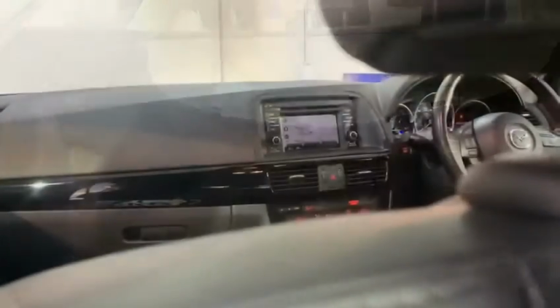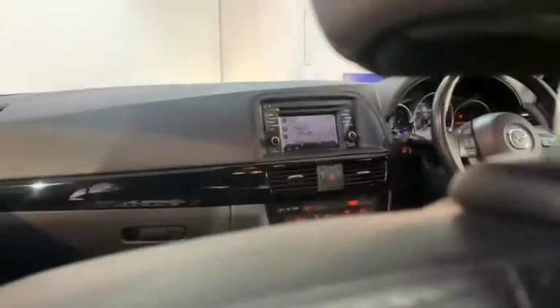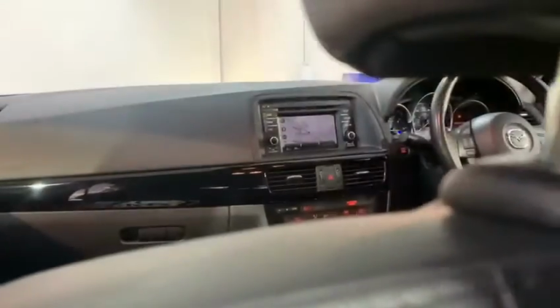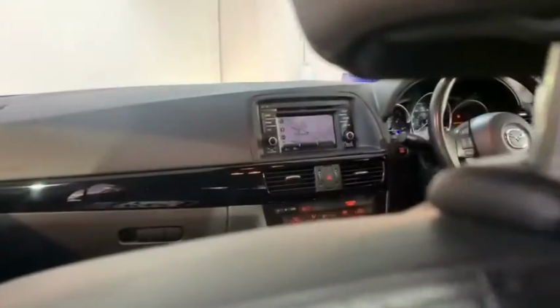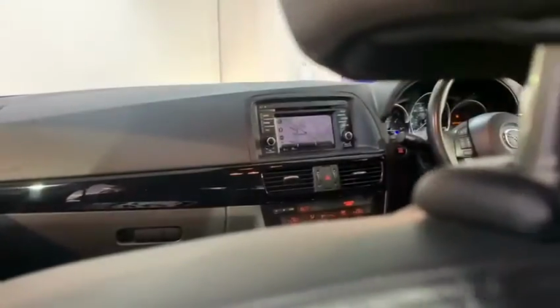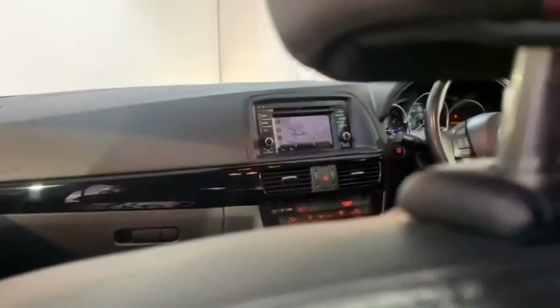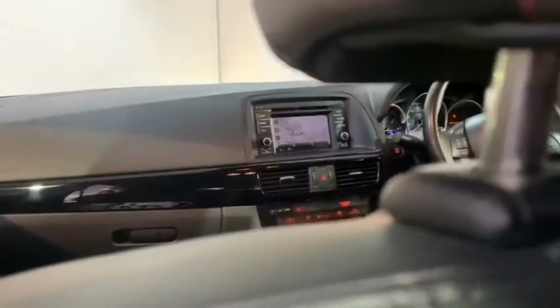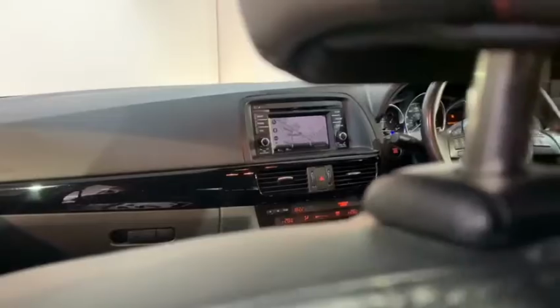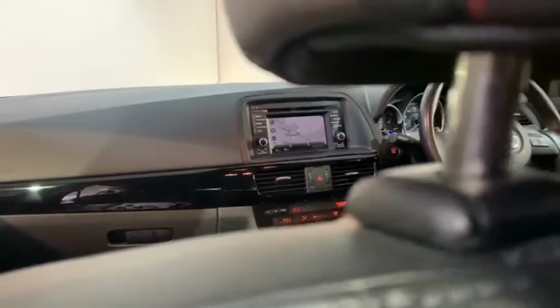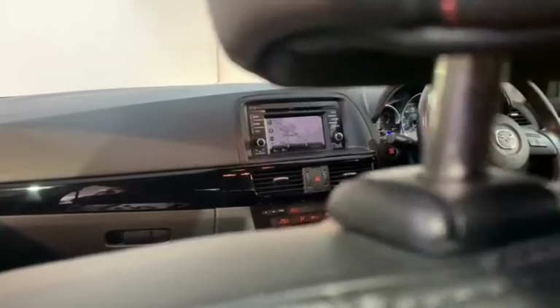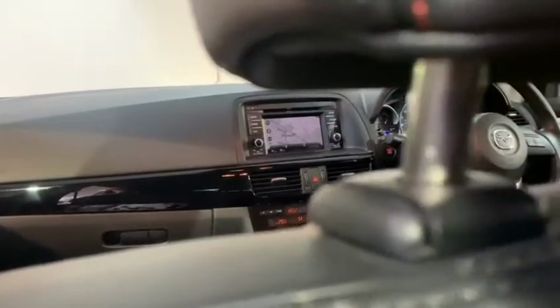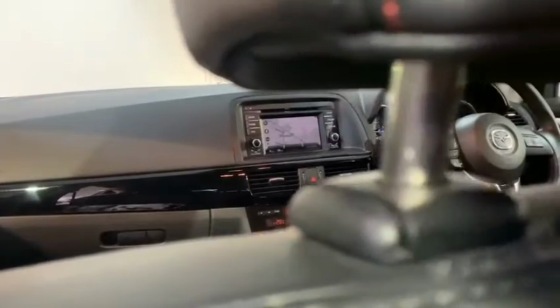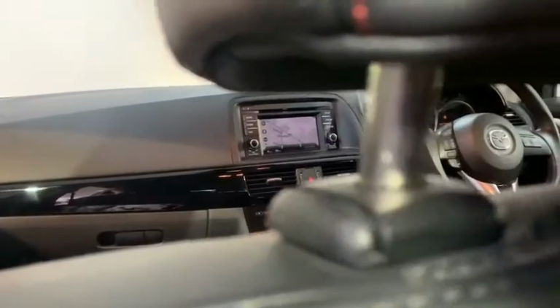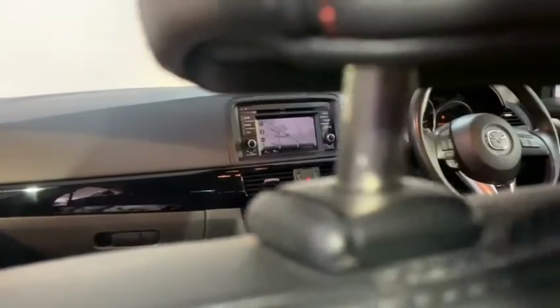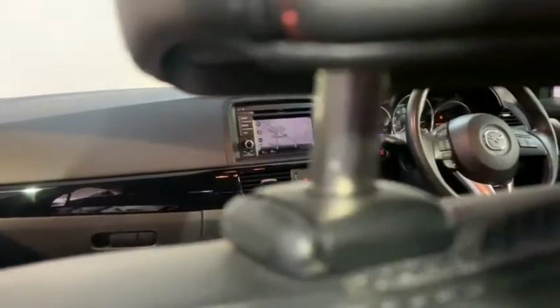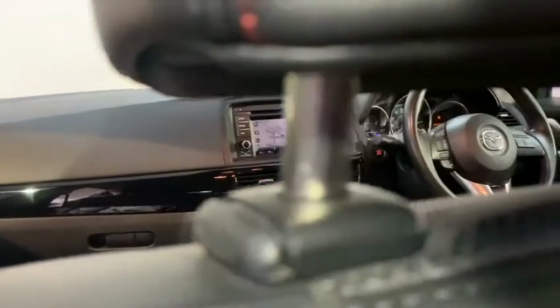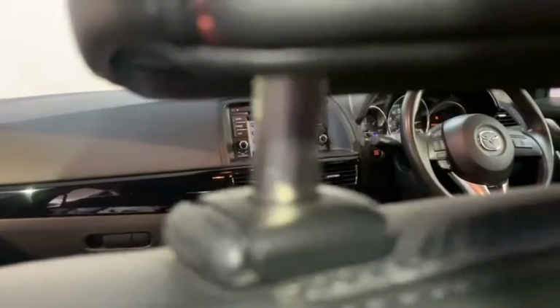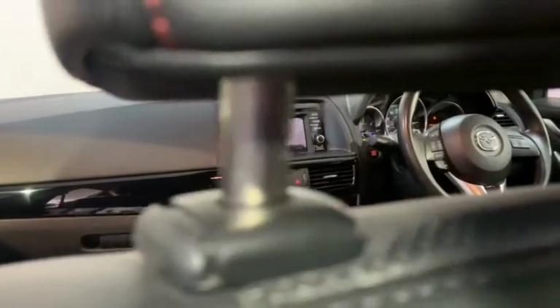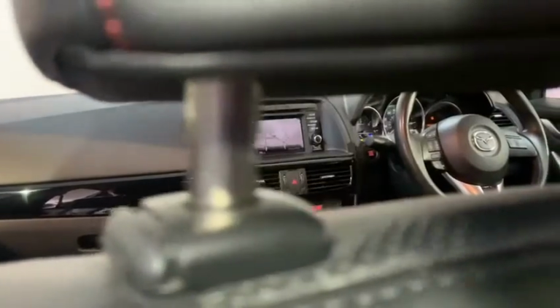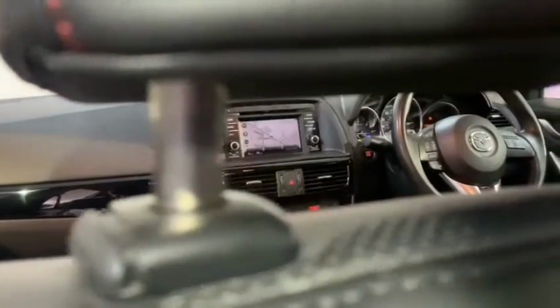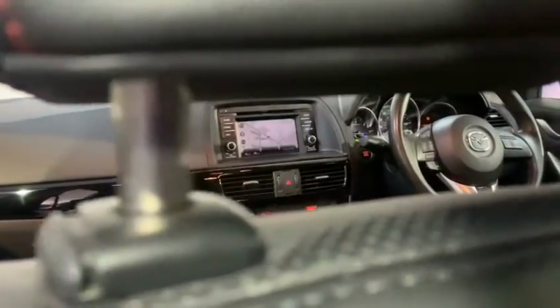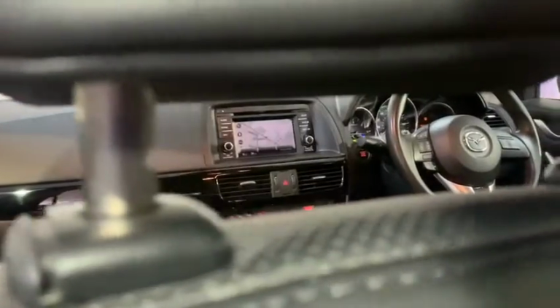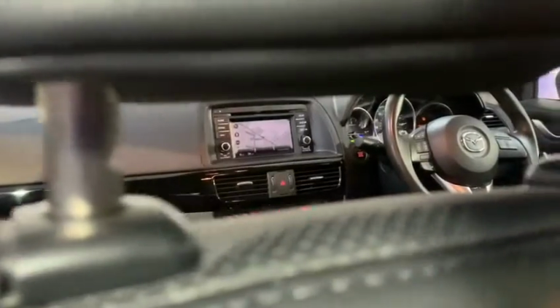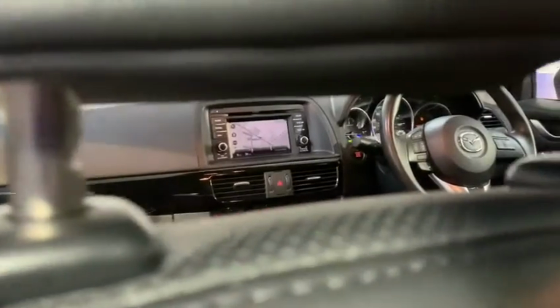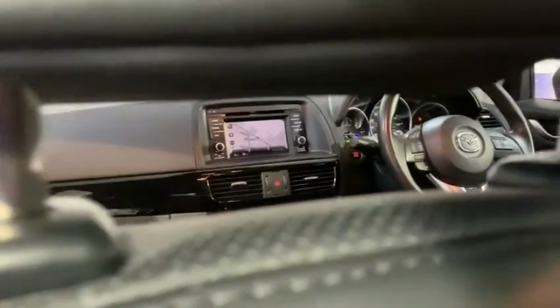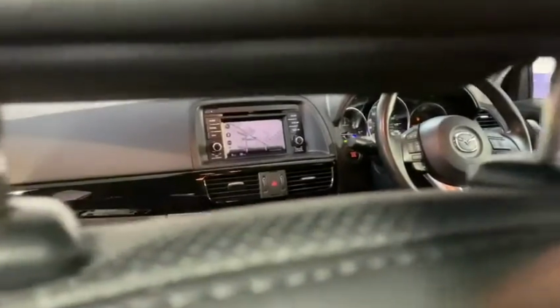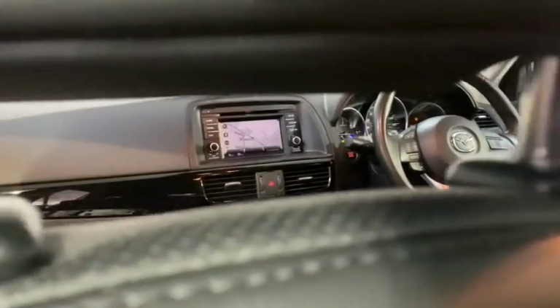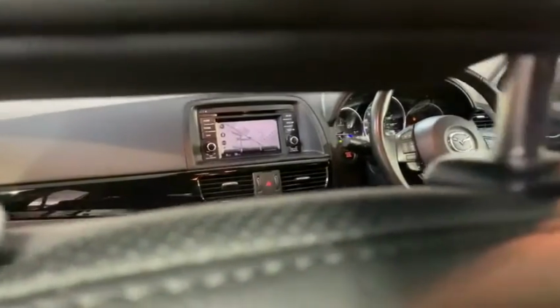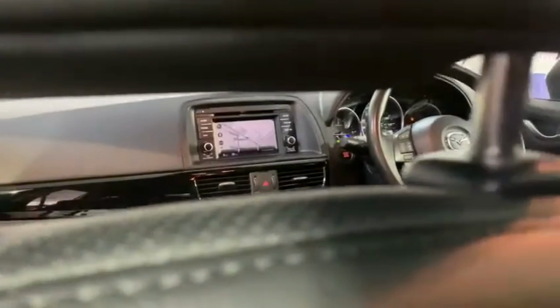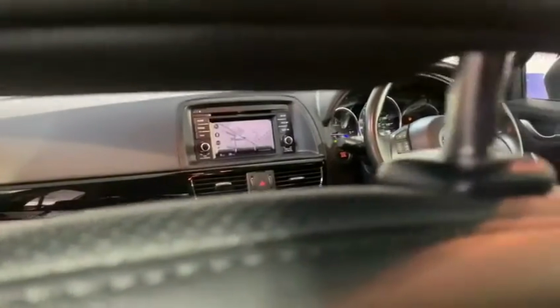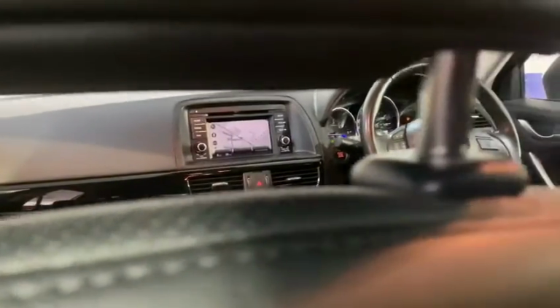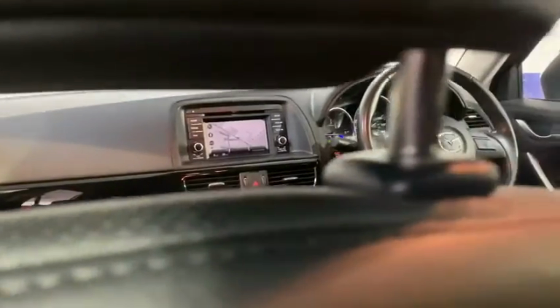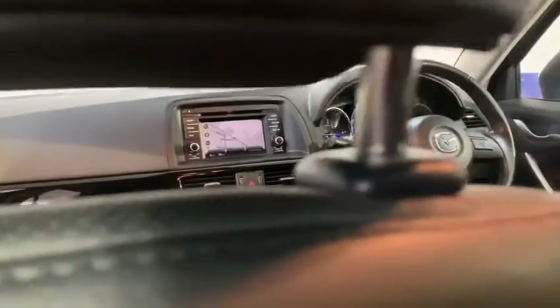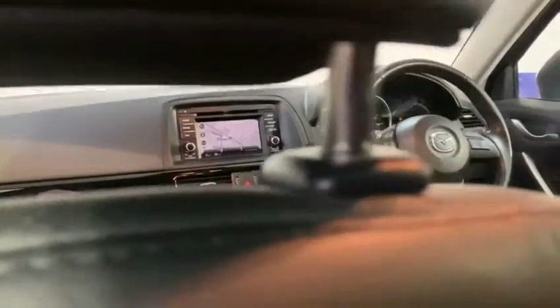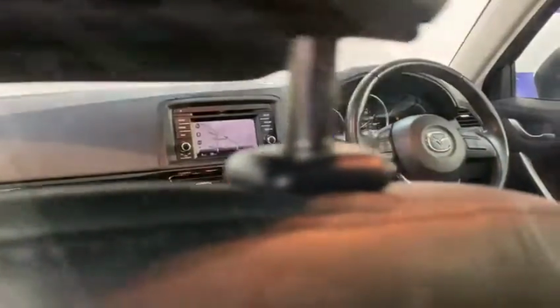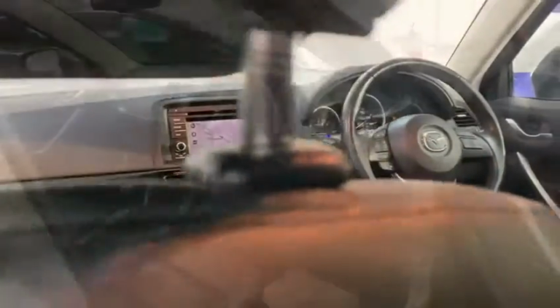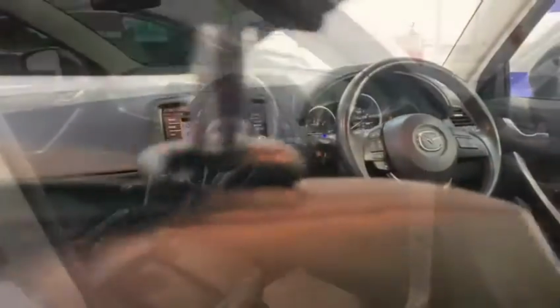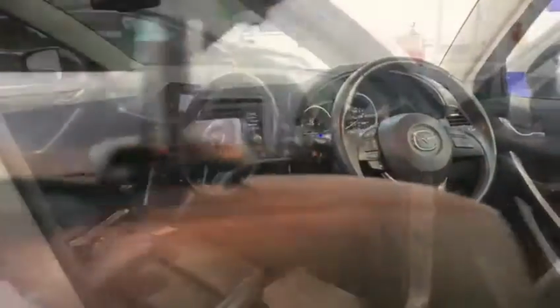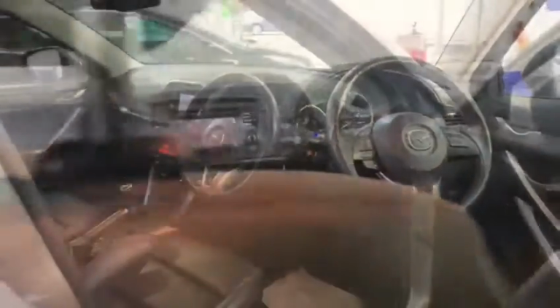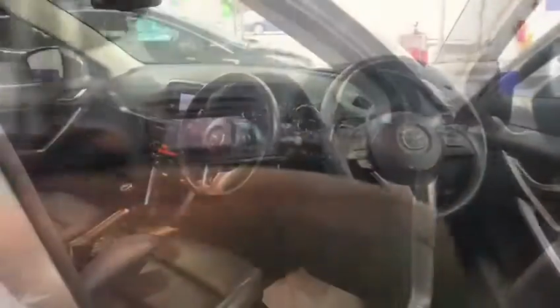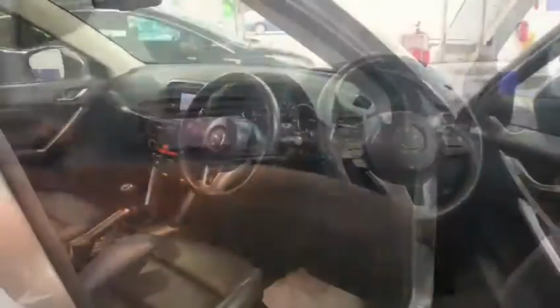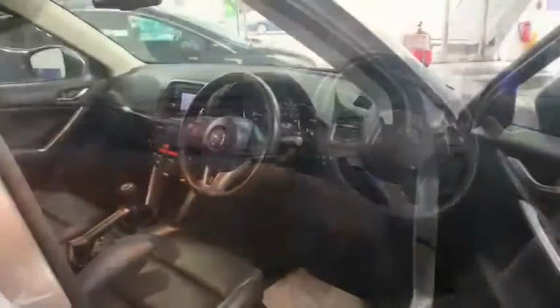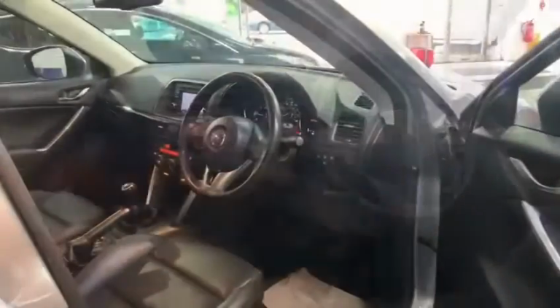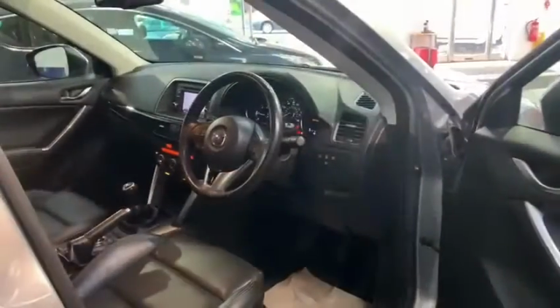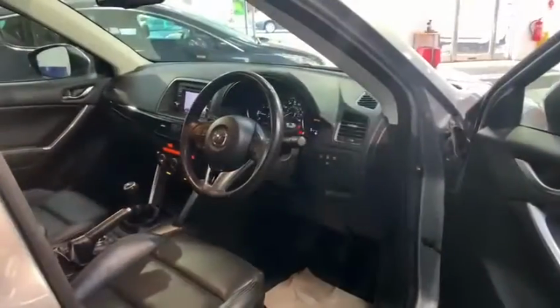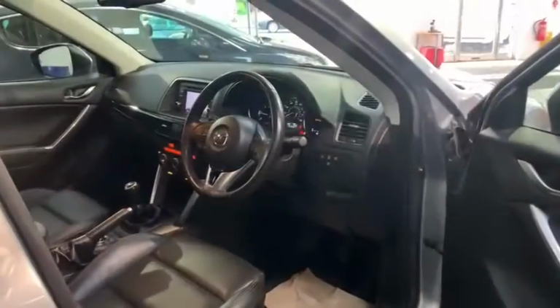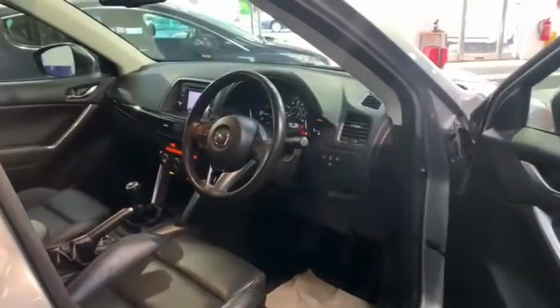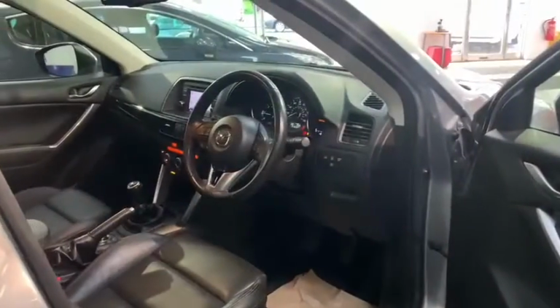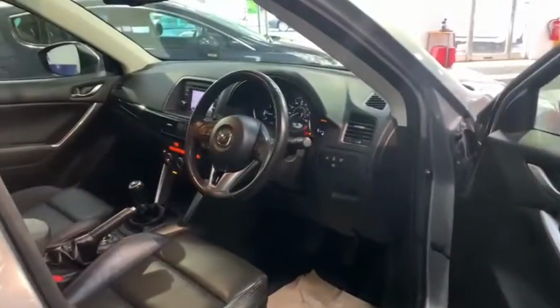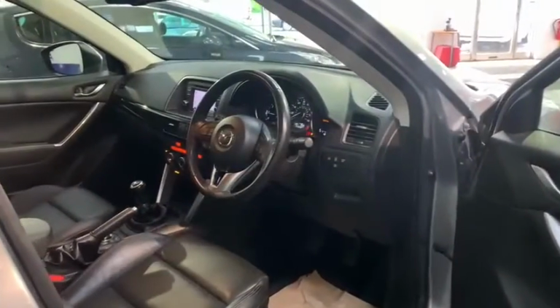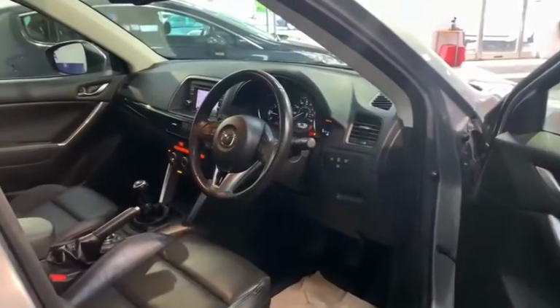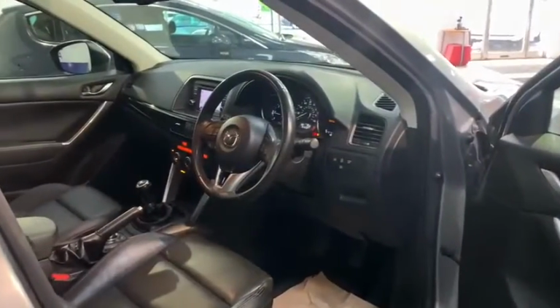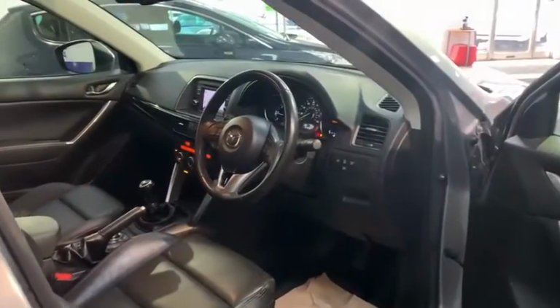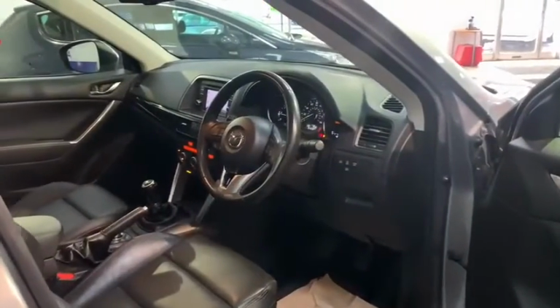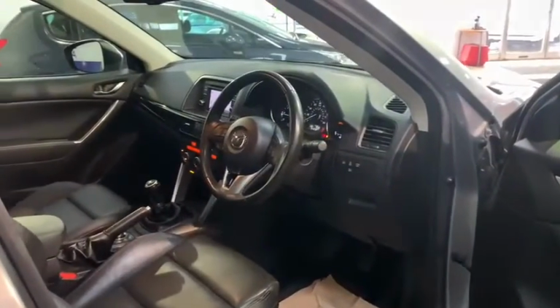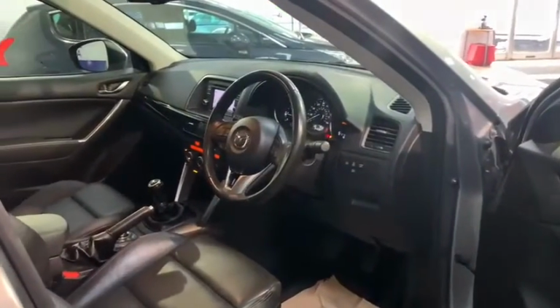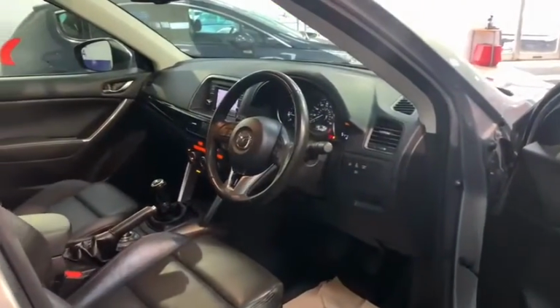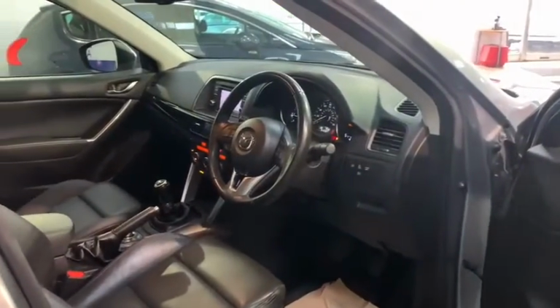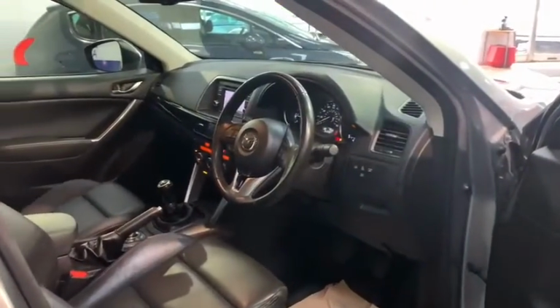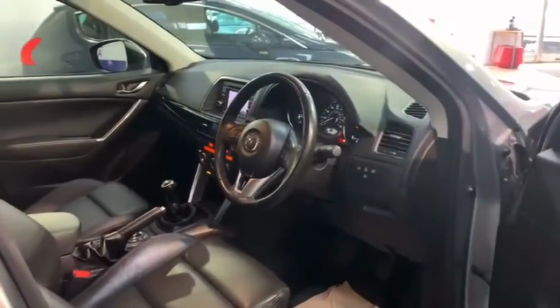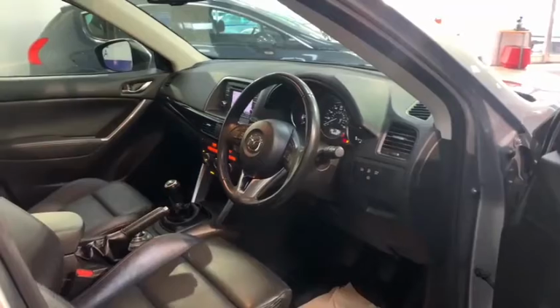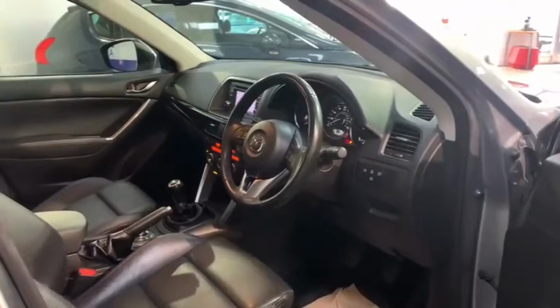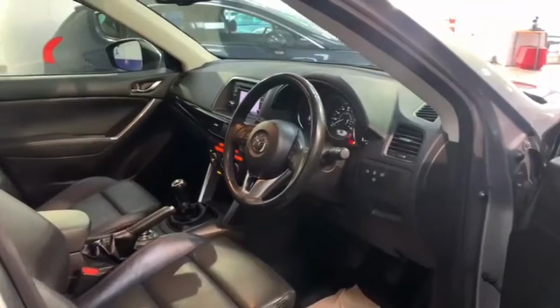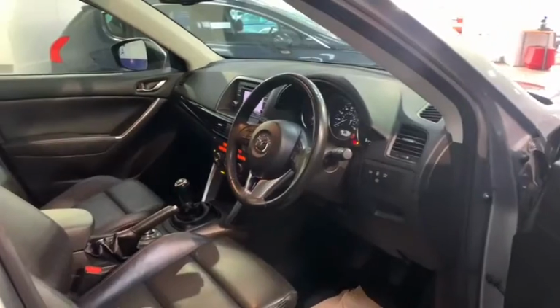Inside the car, we can see a dark and stealthy tone which continues throughout, featuring the occasional silver accent.